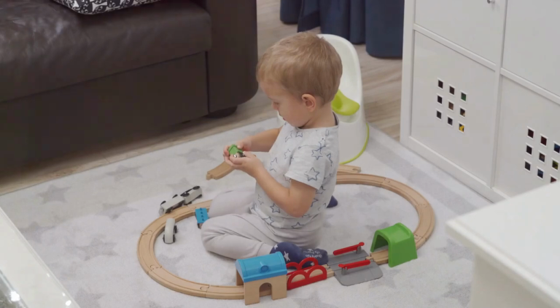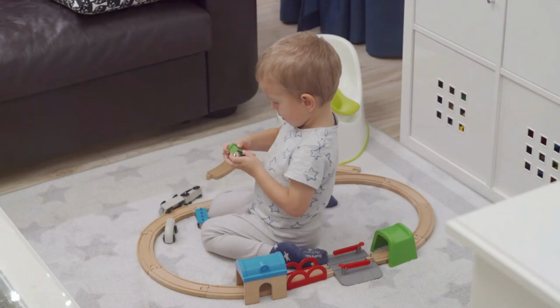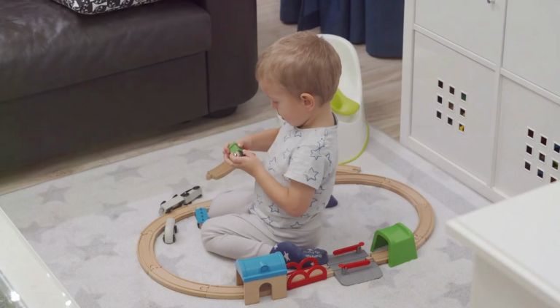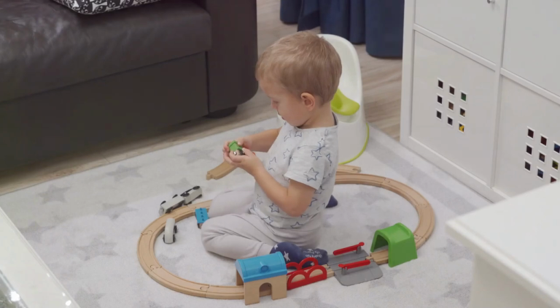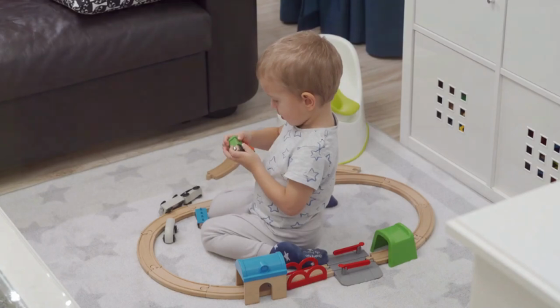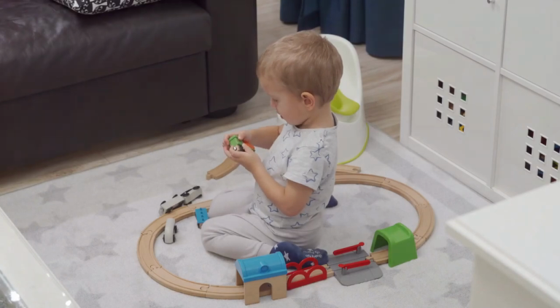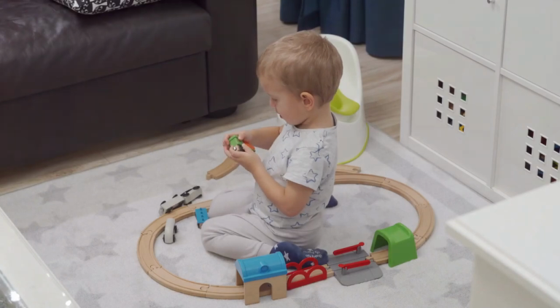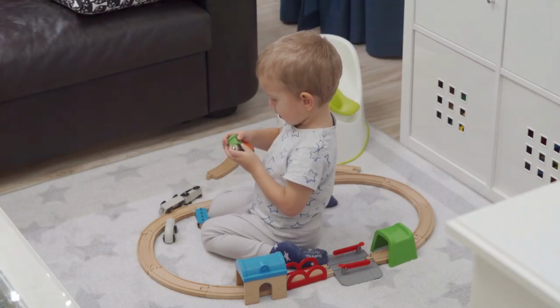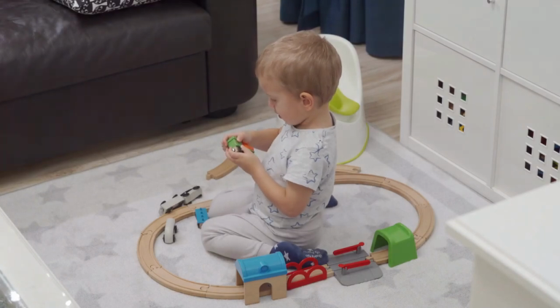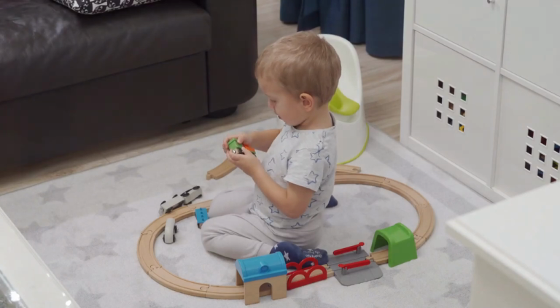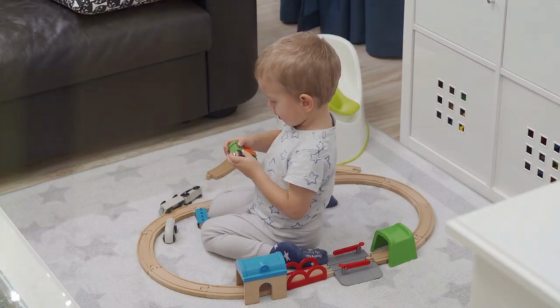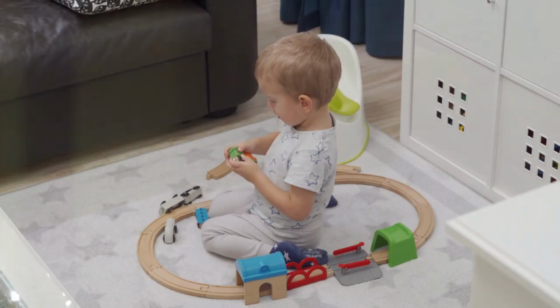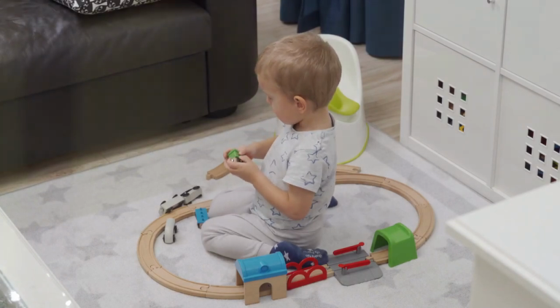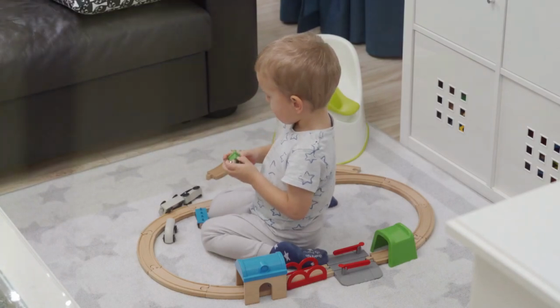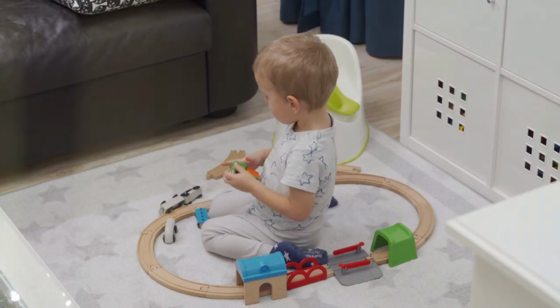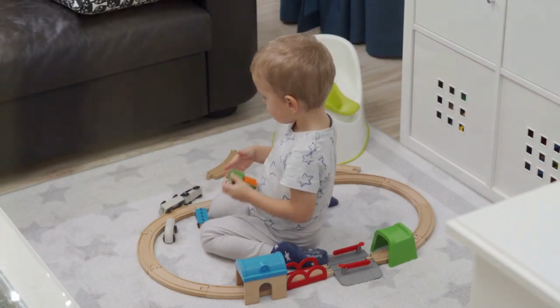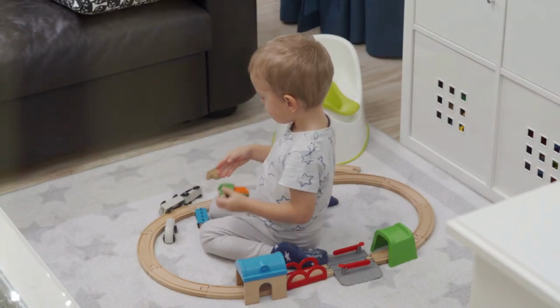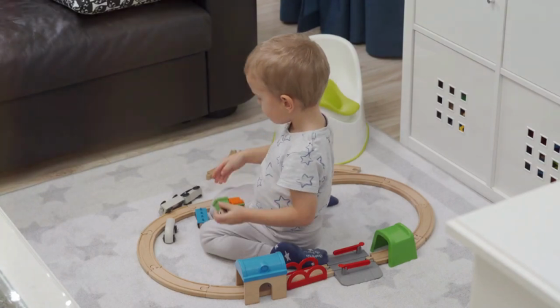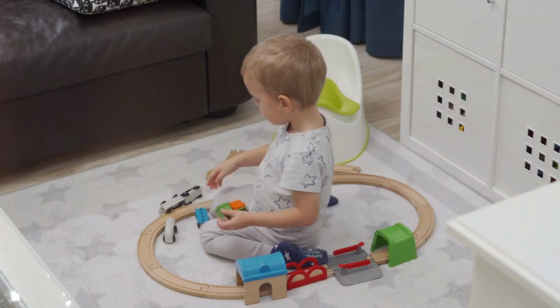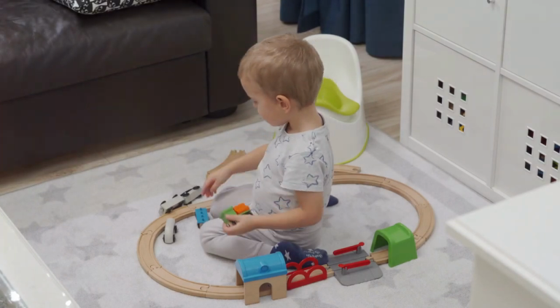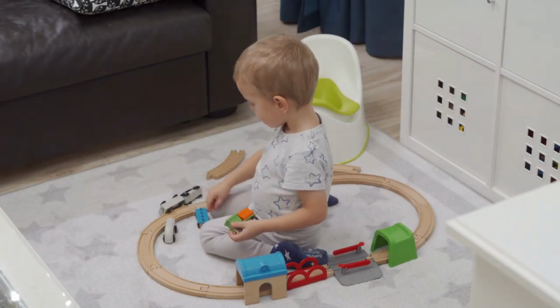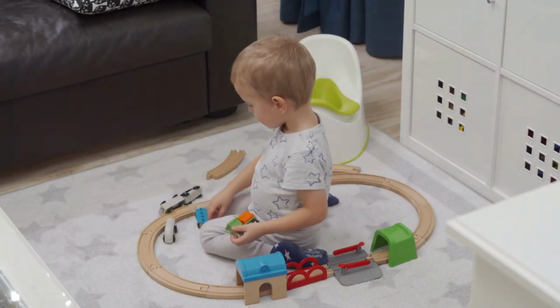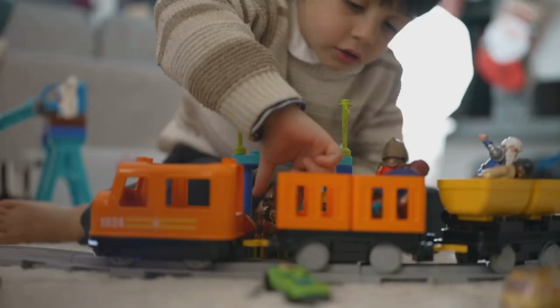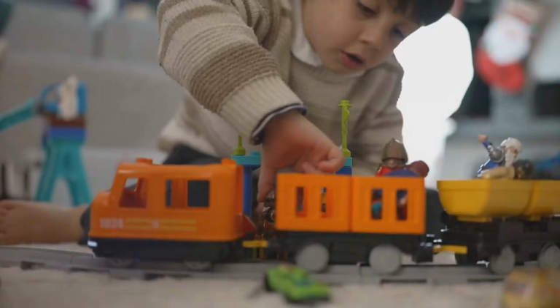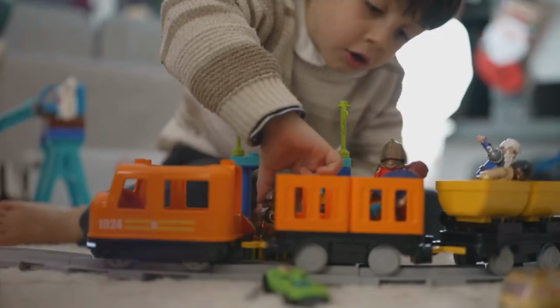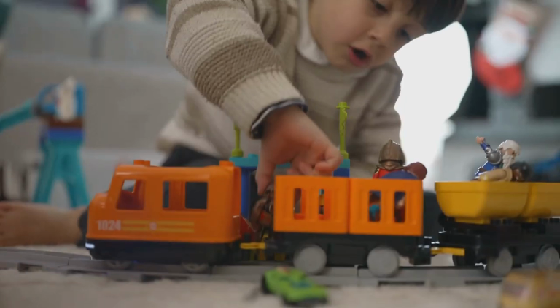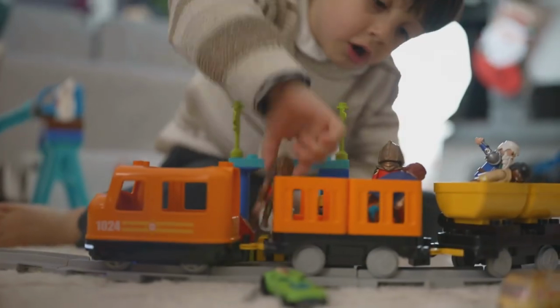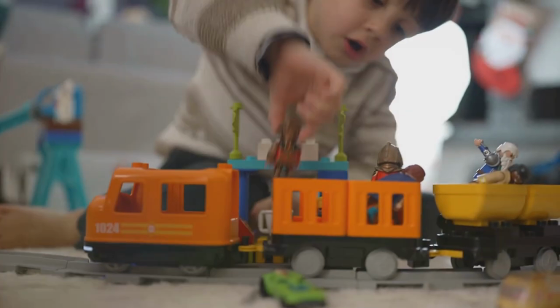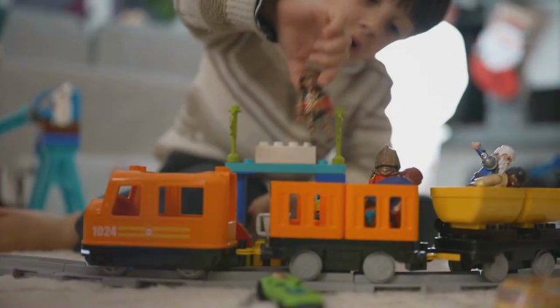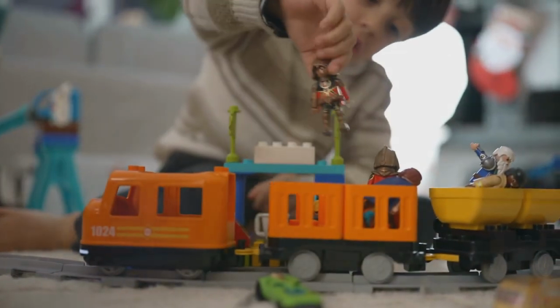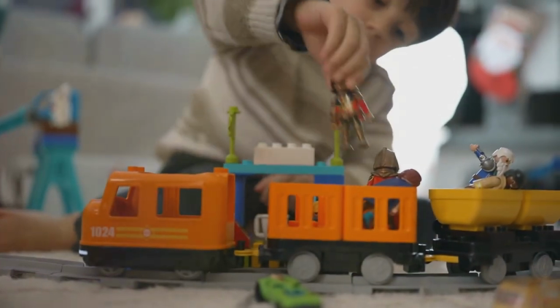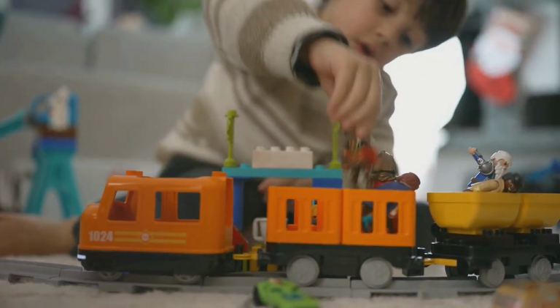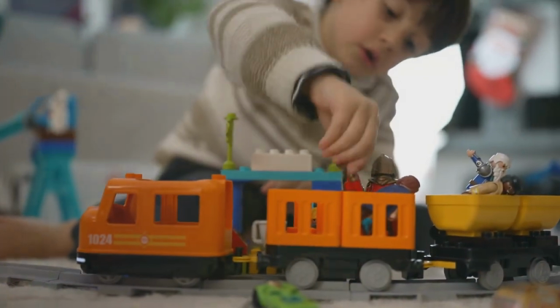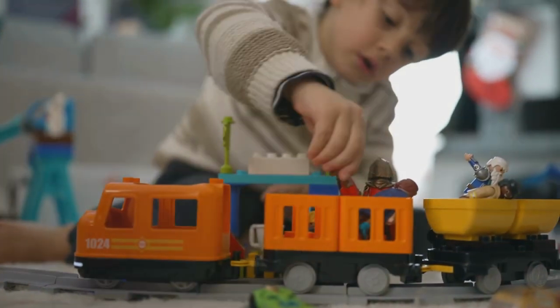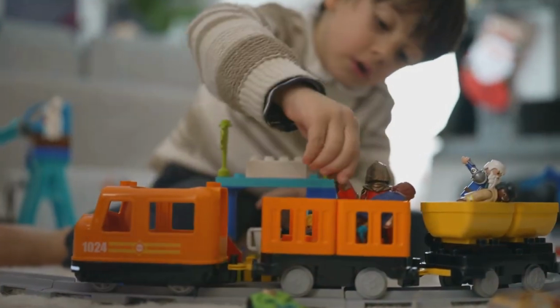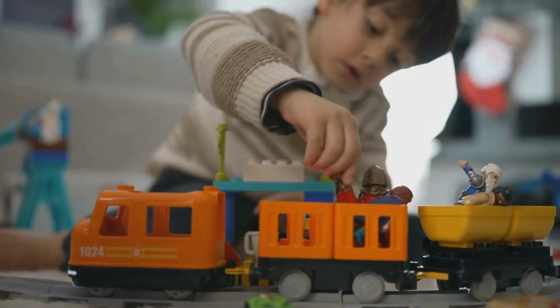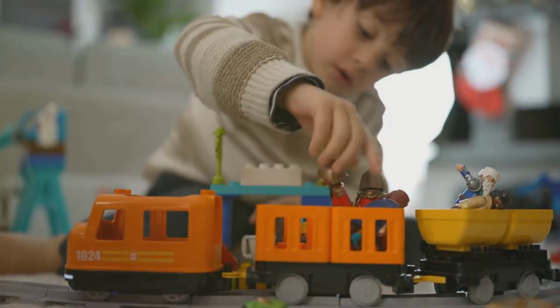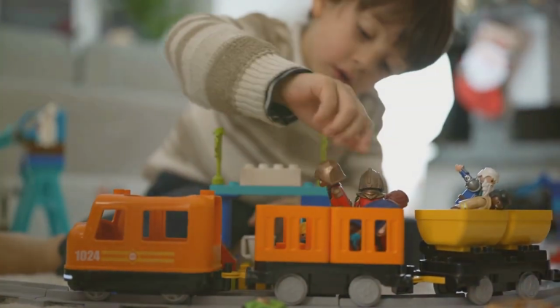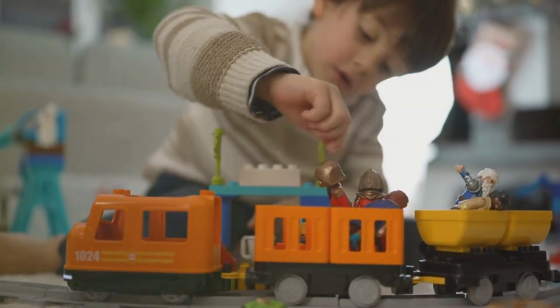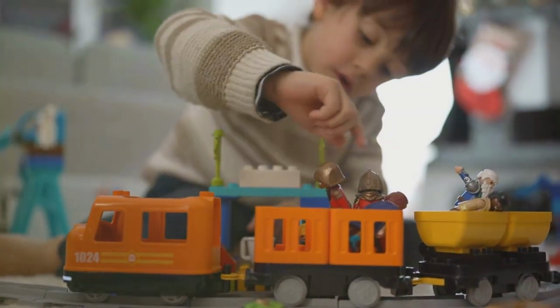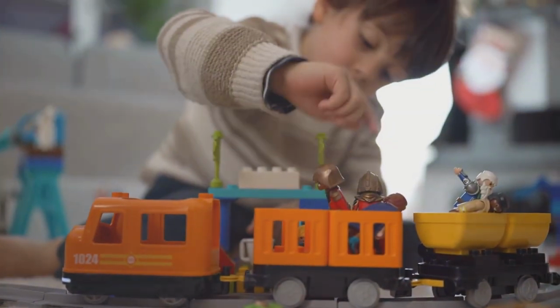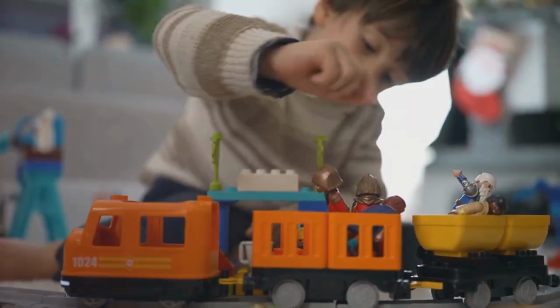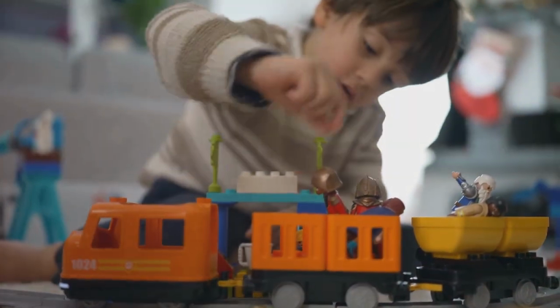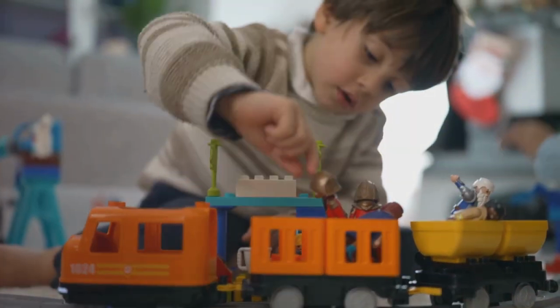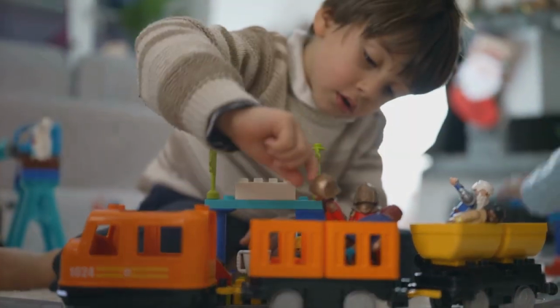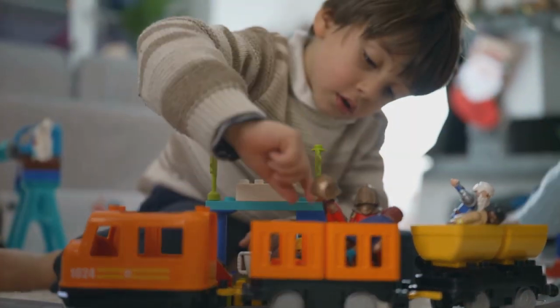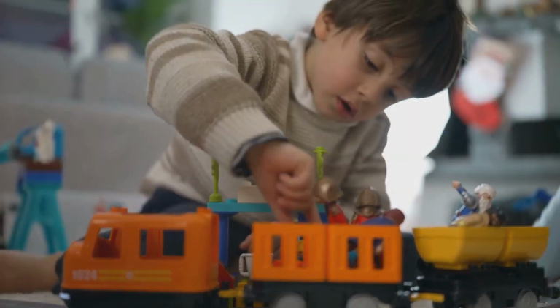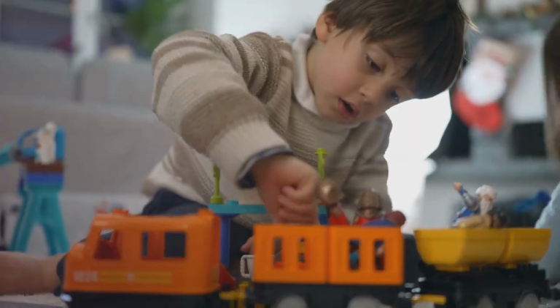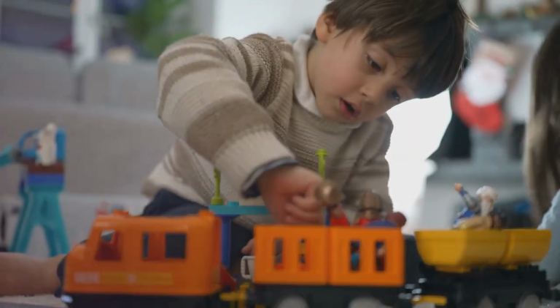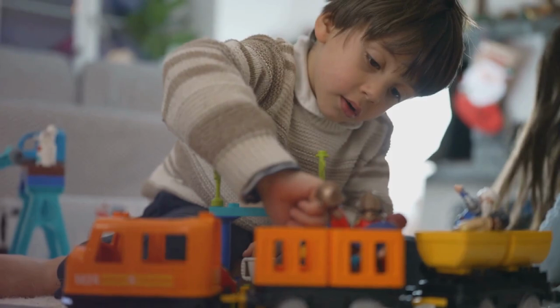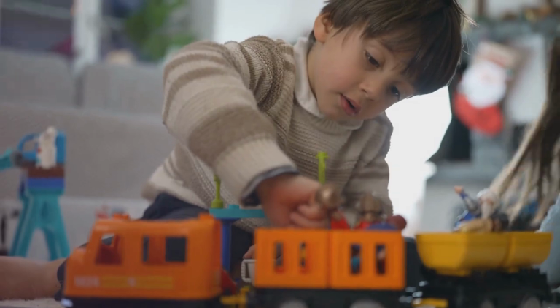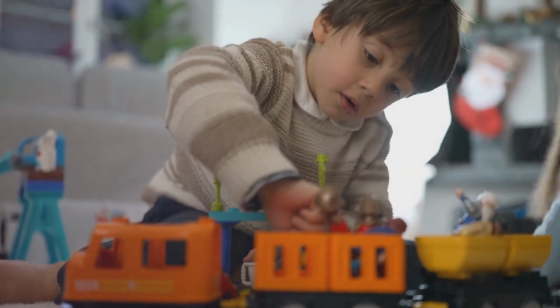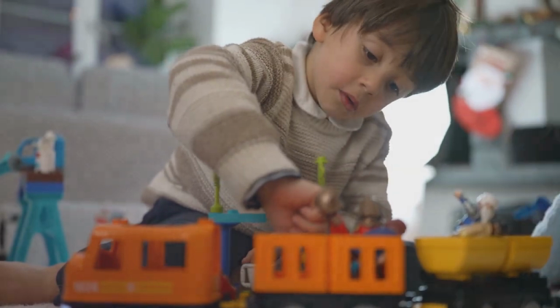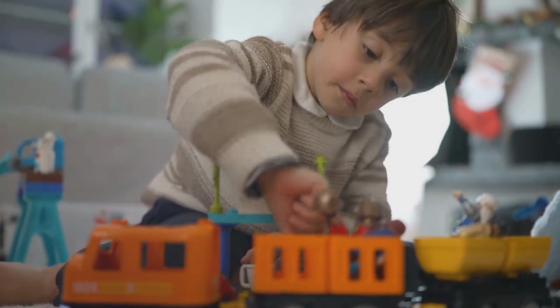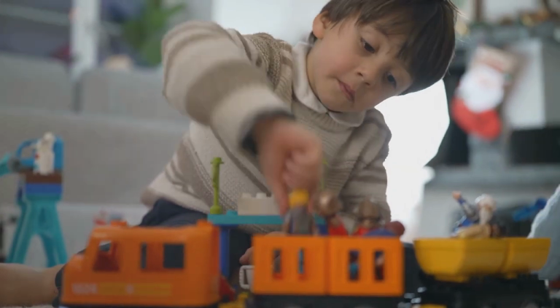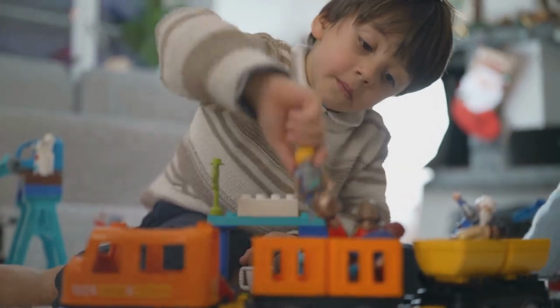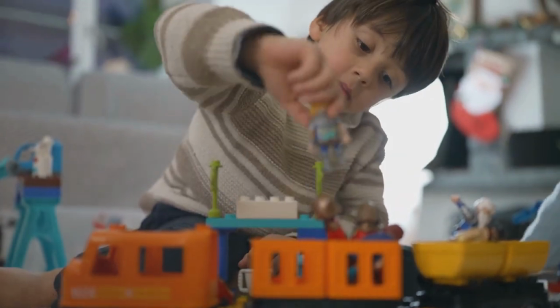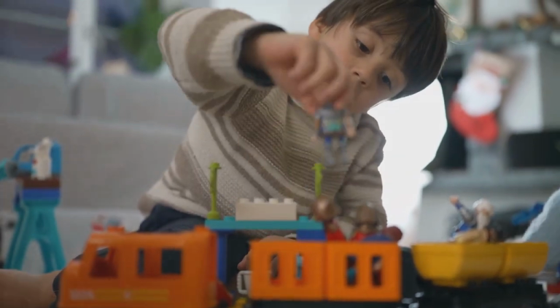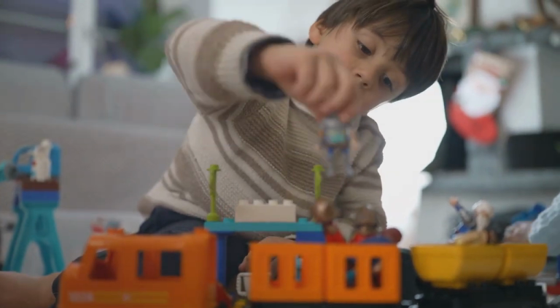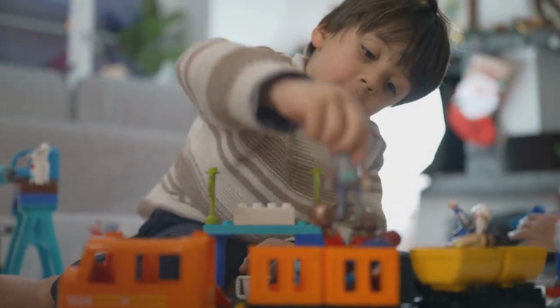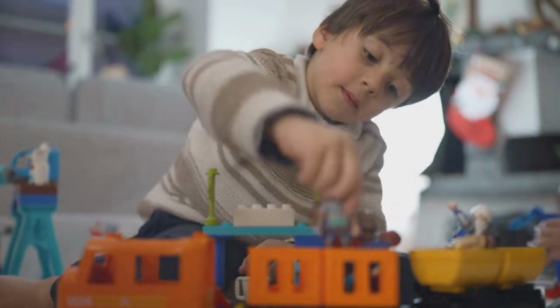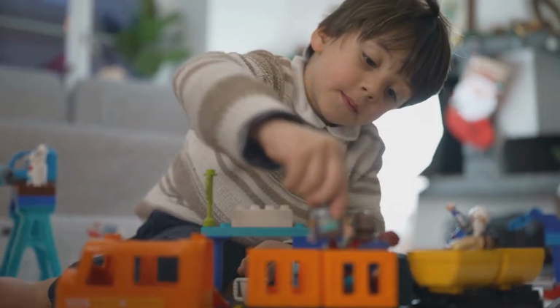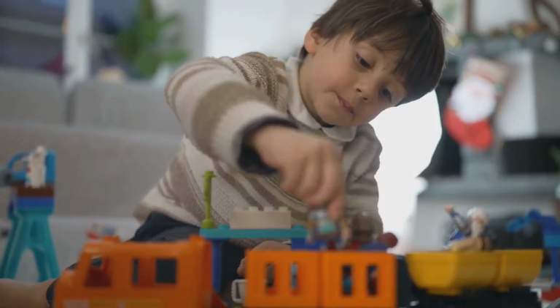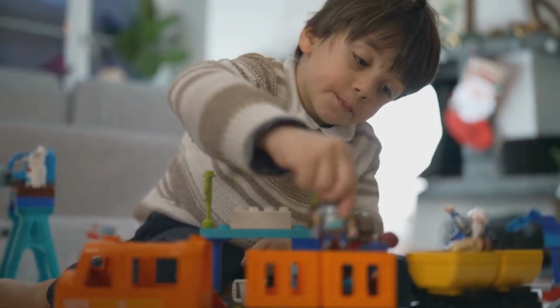Ready to make your toddler's day? Let's explore the top train toys that'll have them choo-chooing with joy.